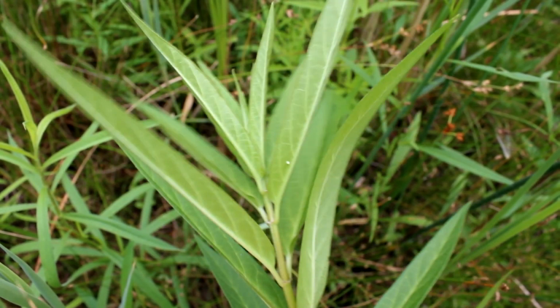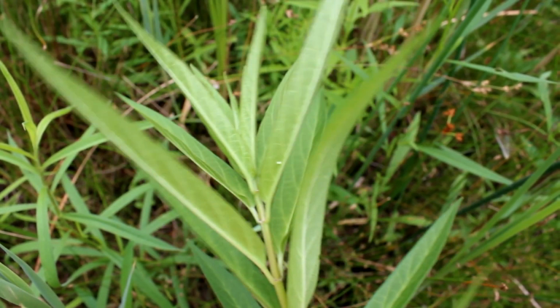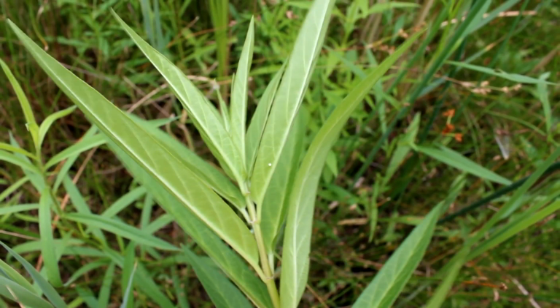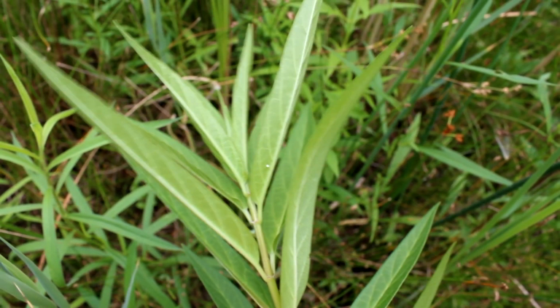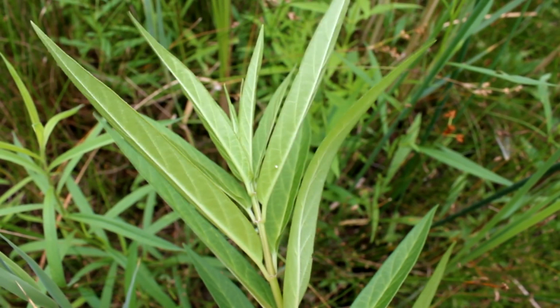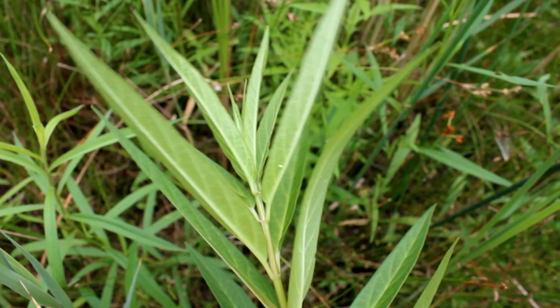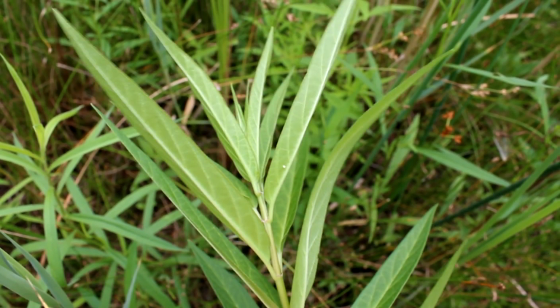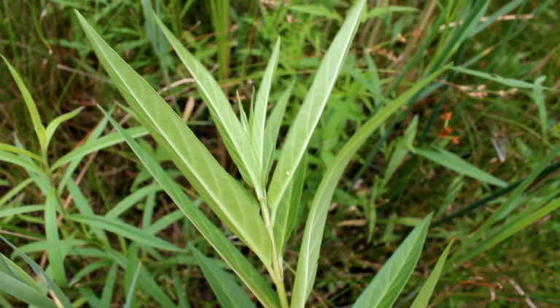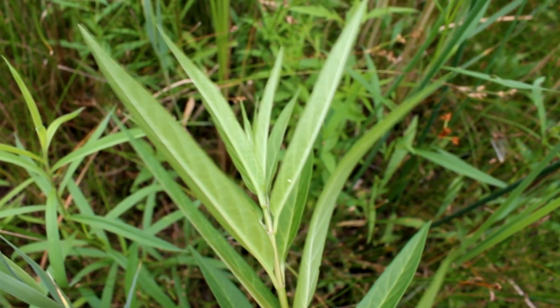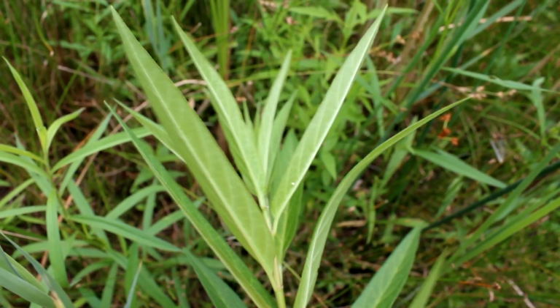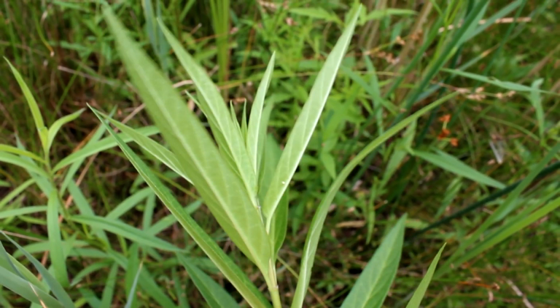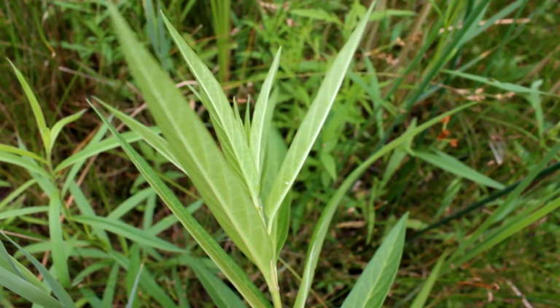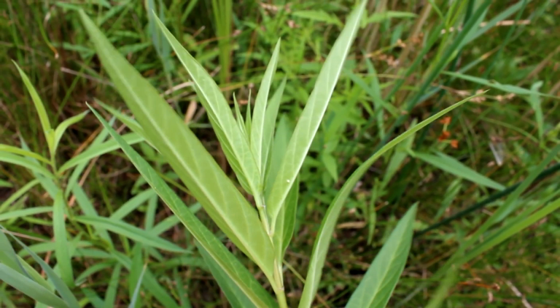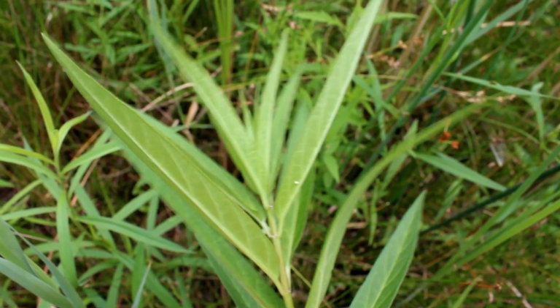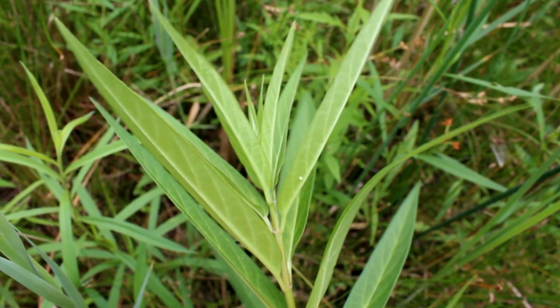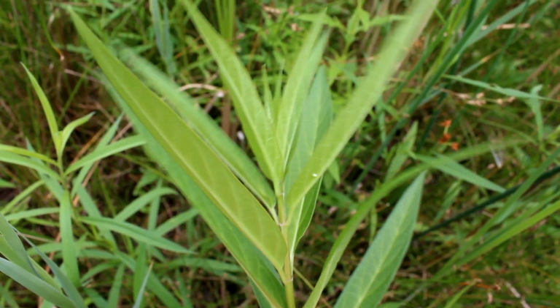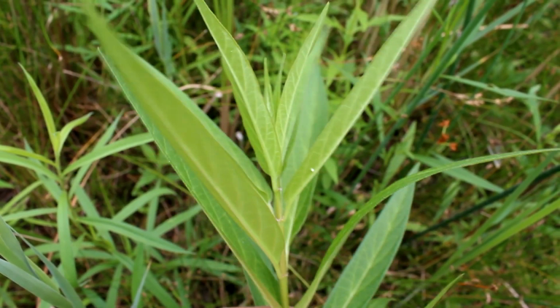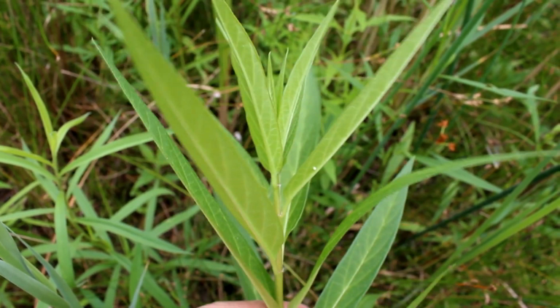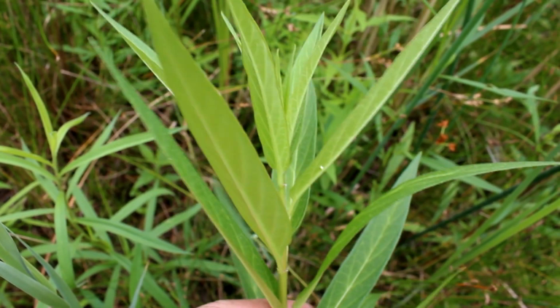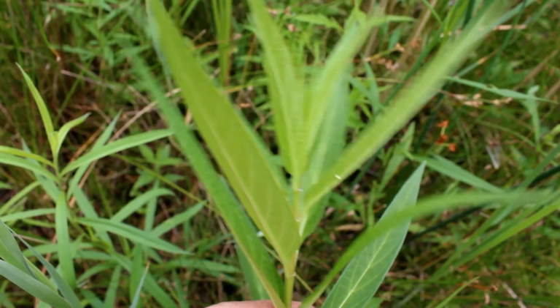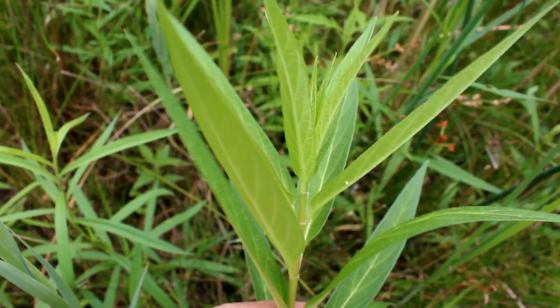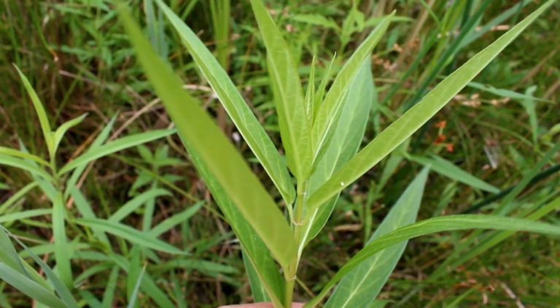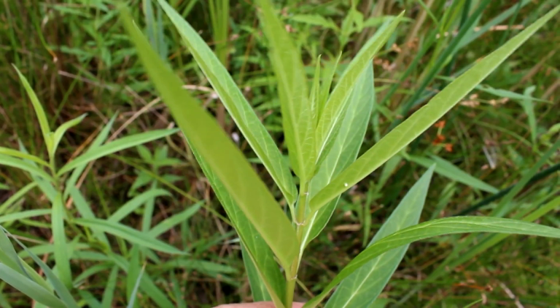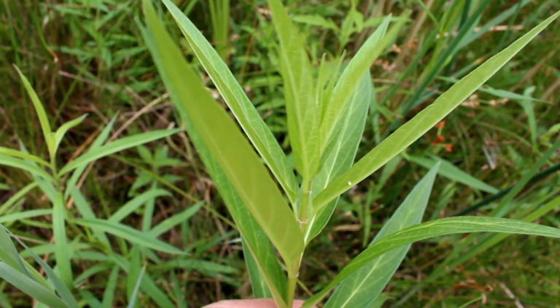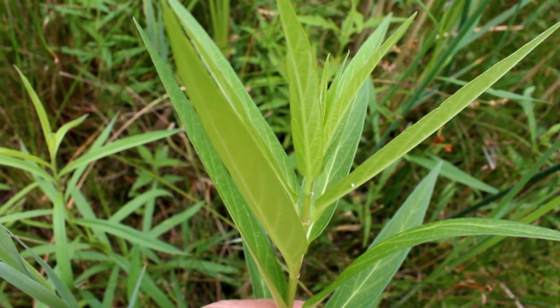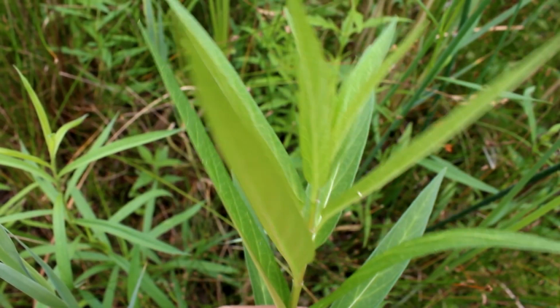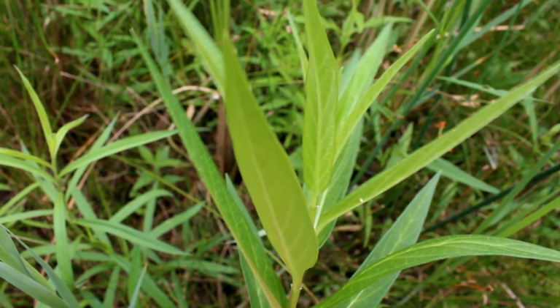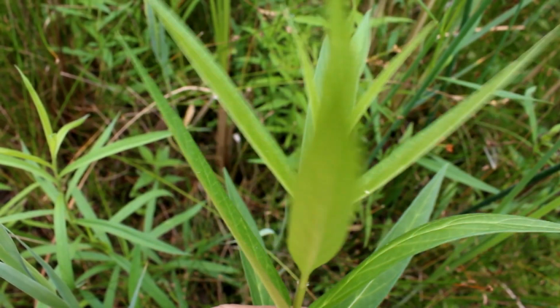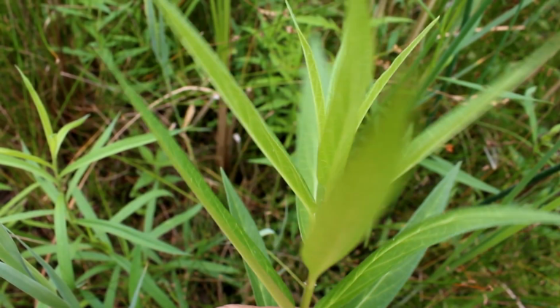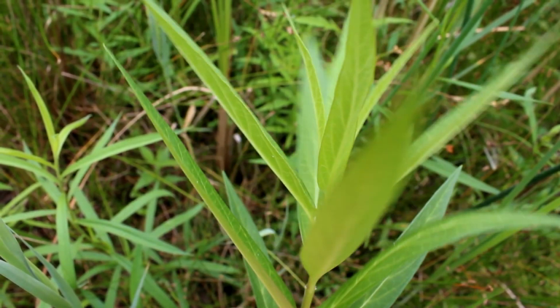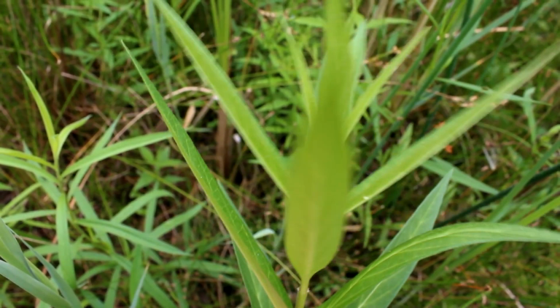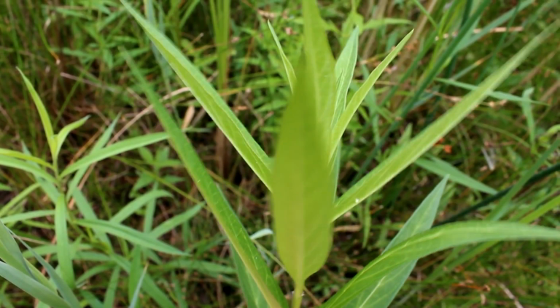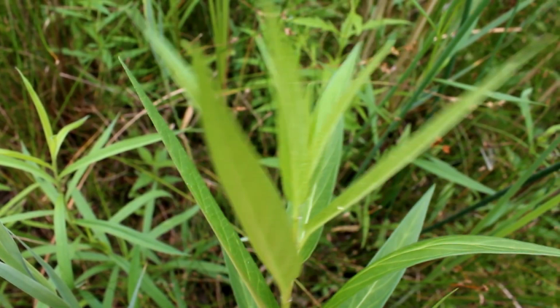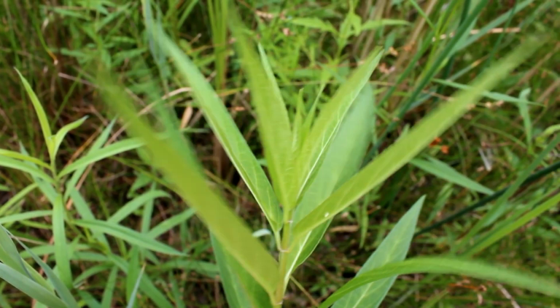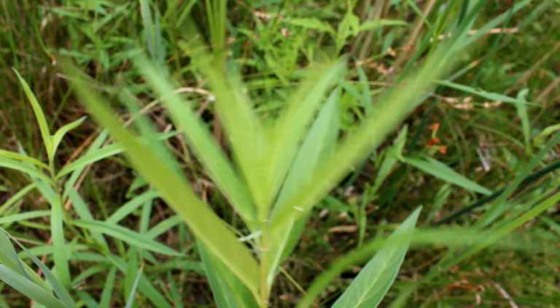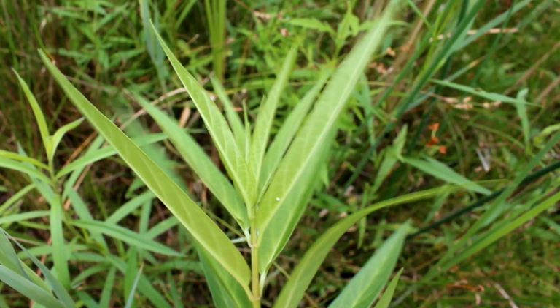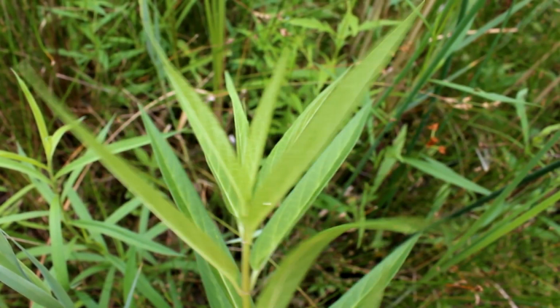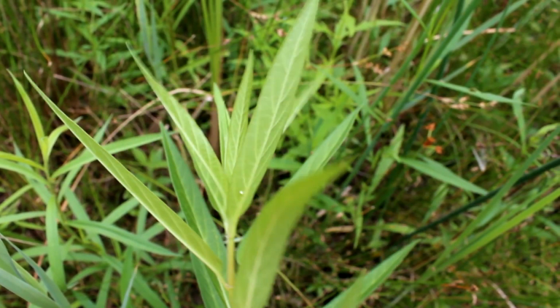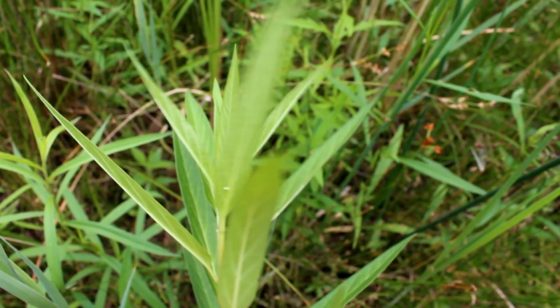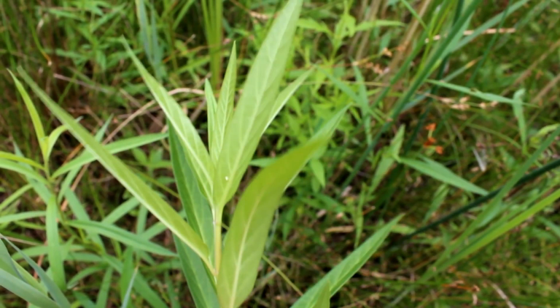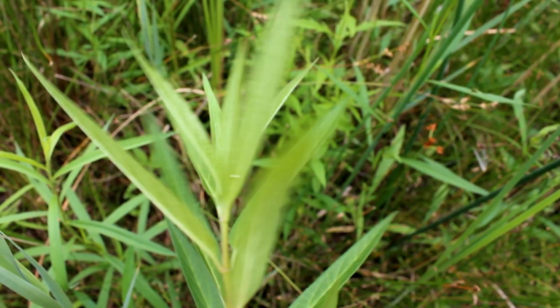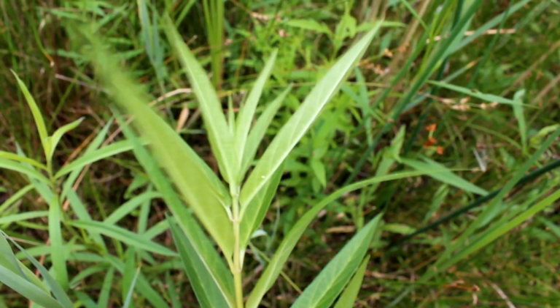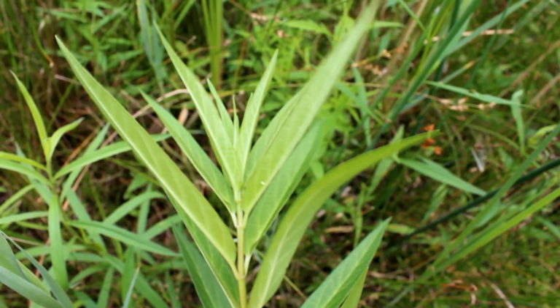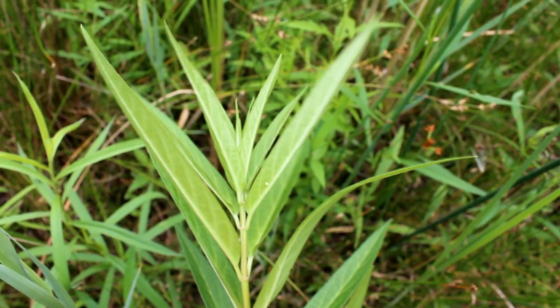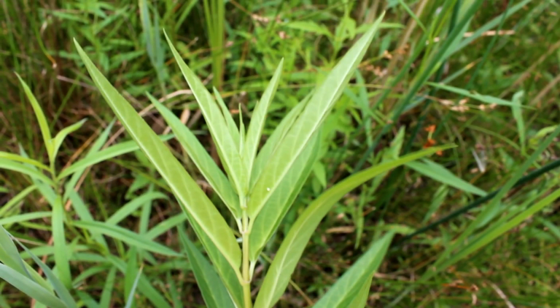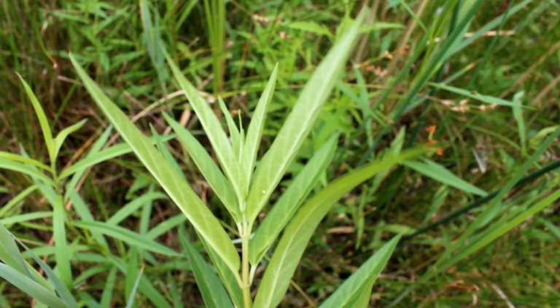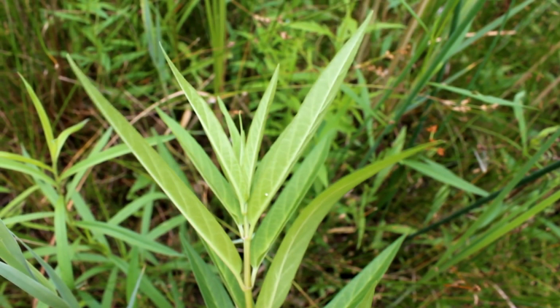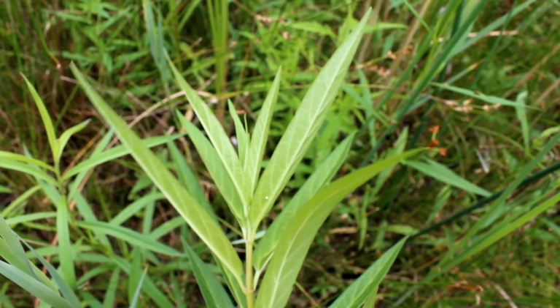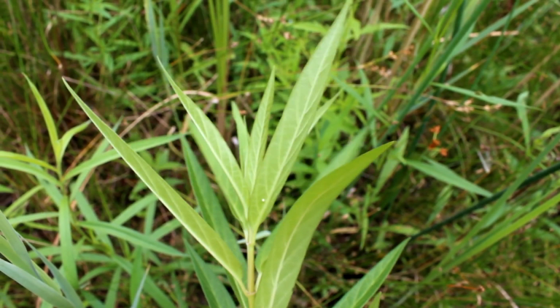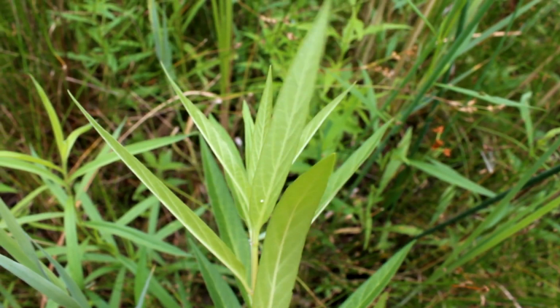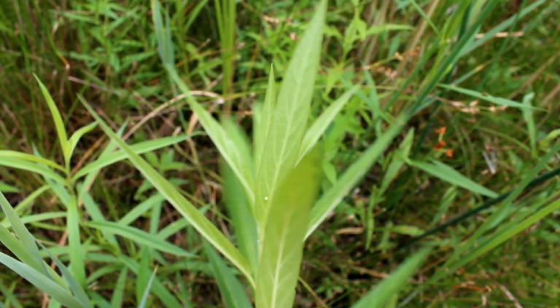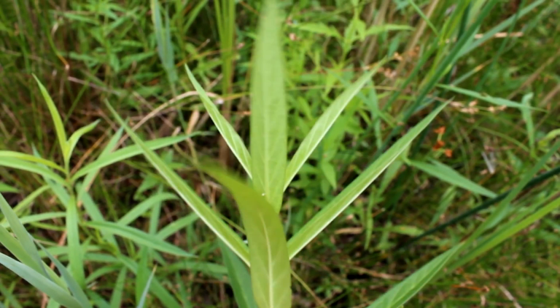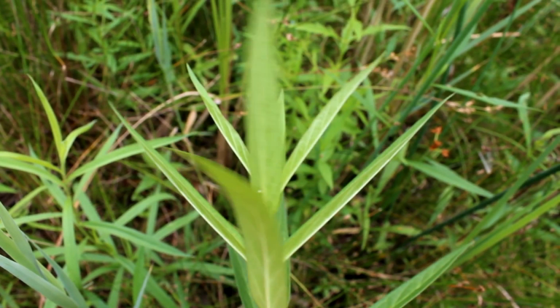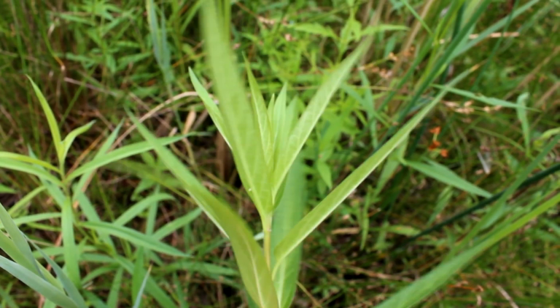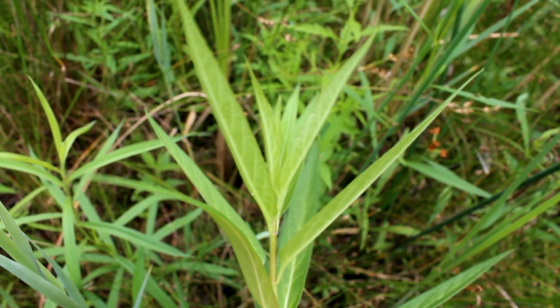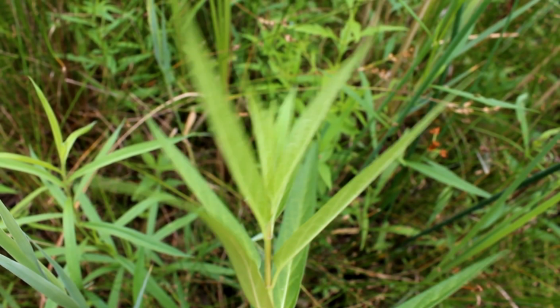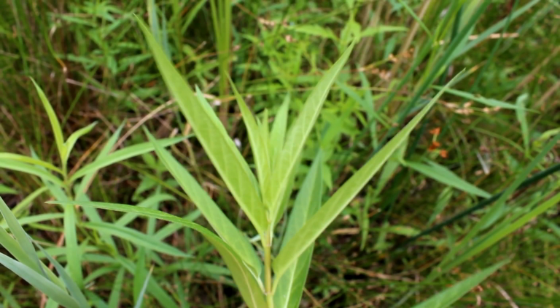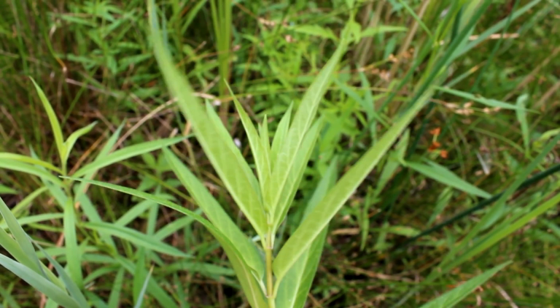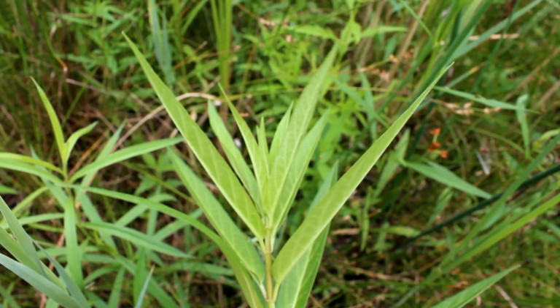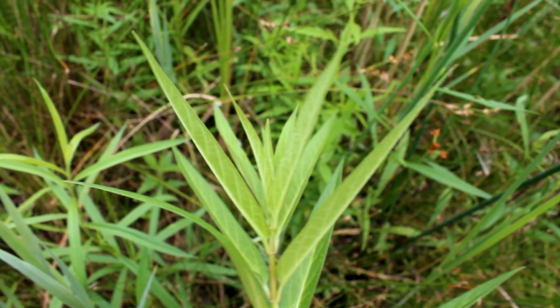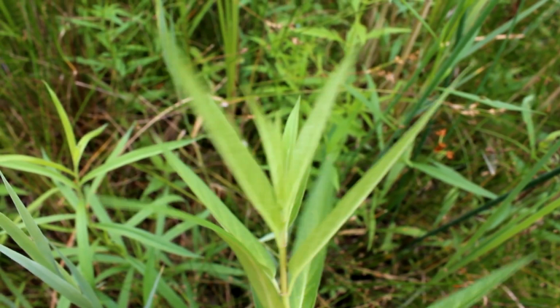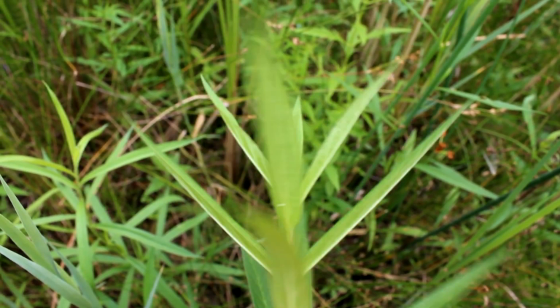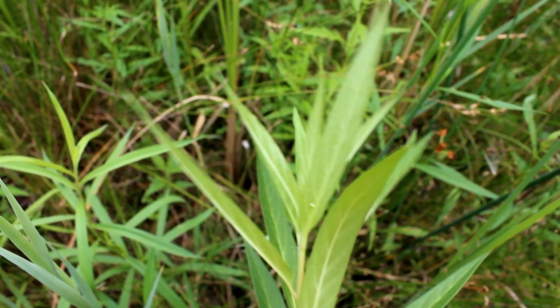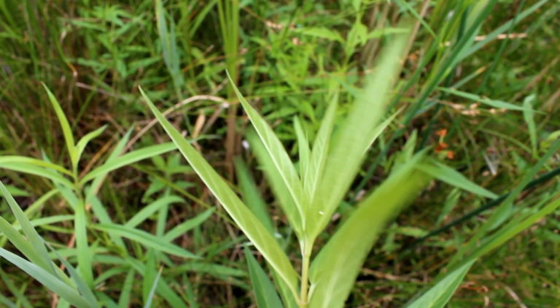Egg laying on the swamp milkweed. I know I don't show swamp milkweed too much in the videos, but, well, here we are. All right, cool.